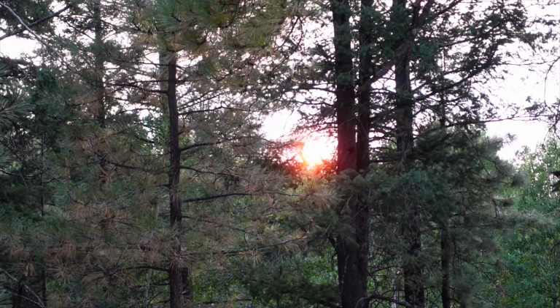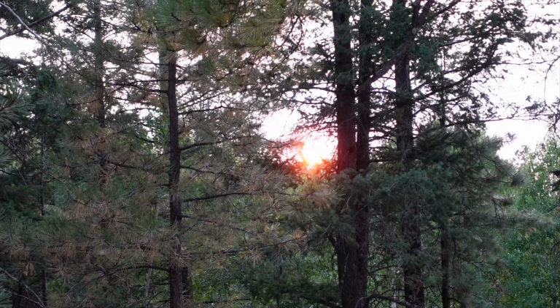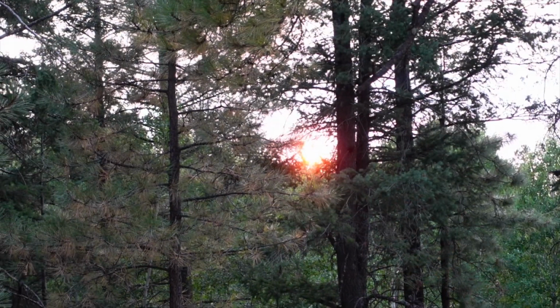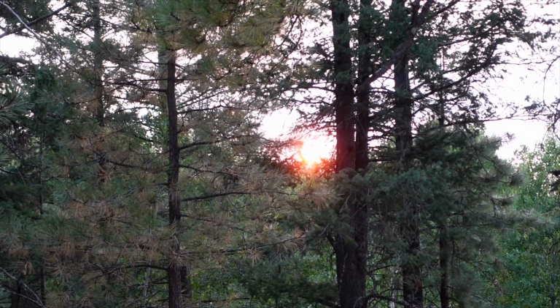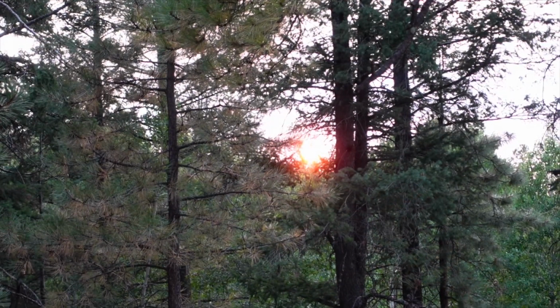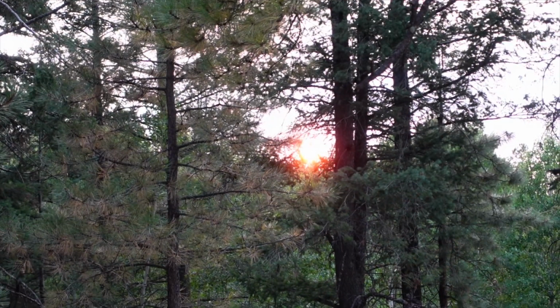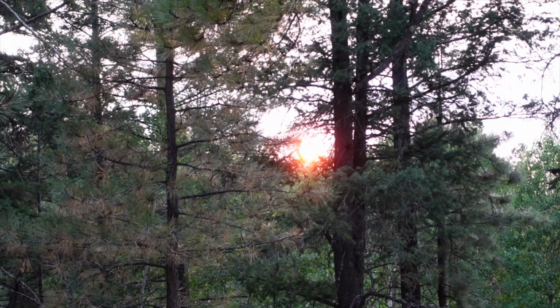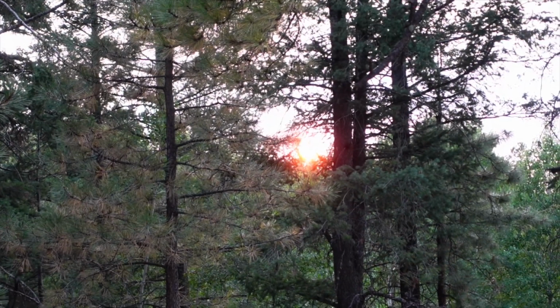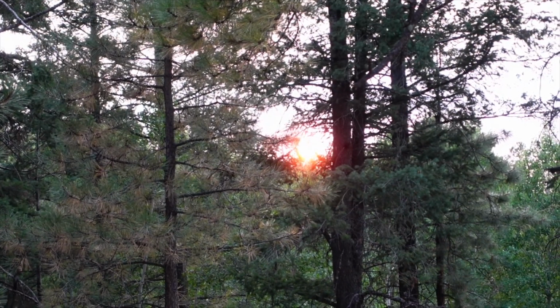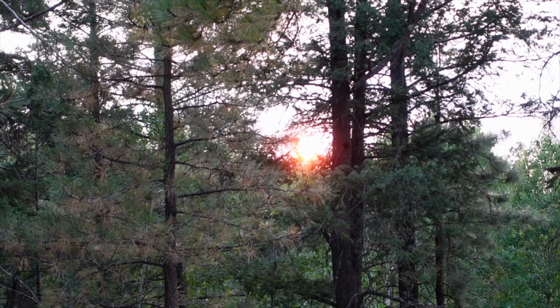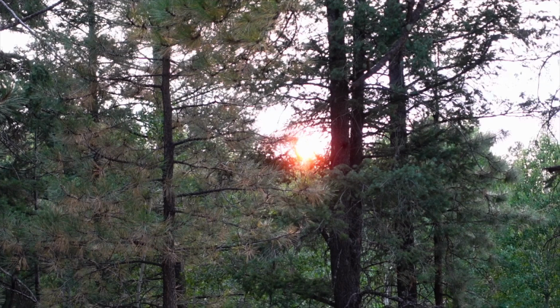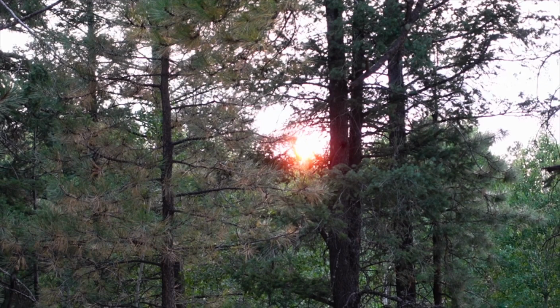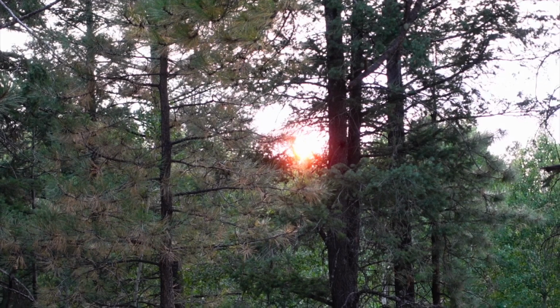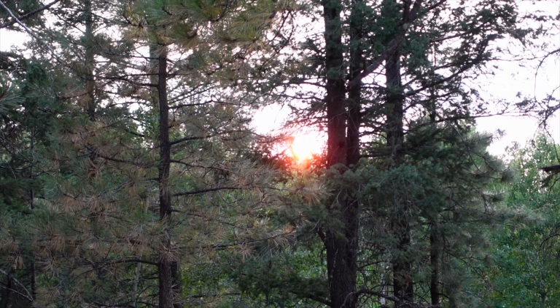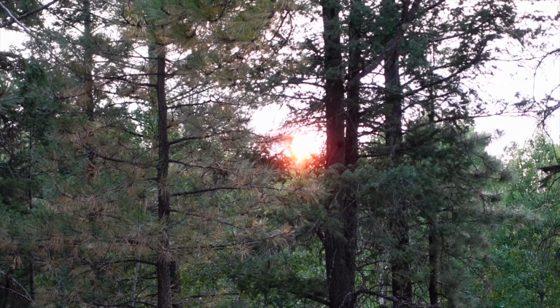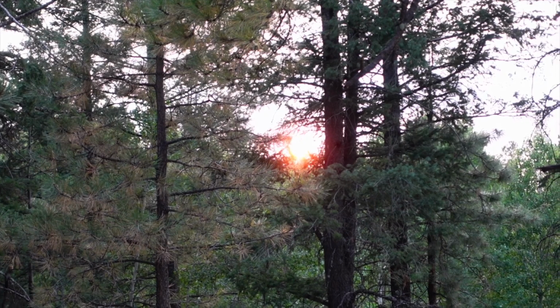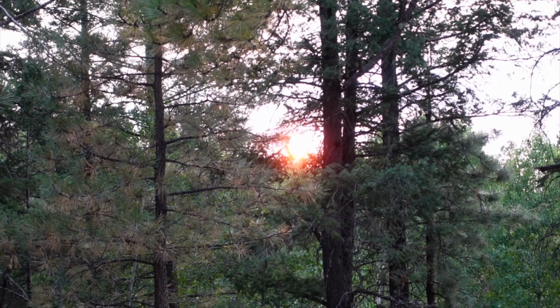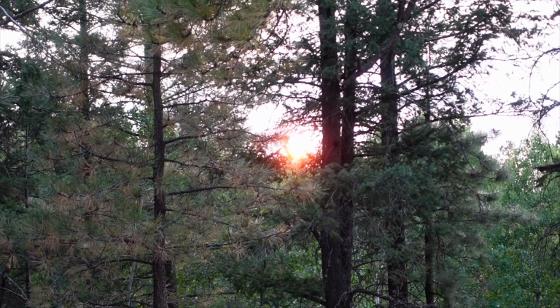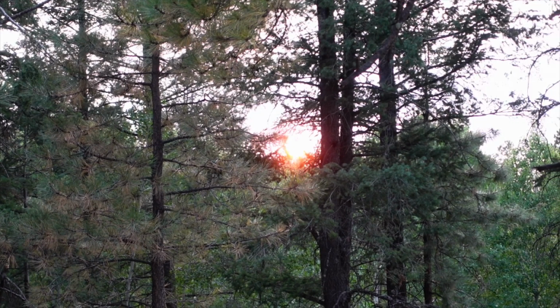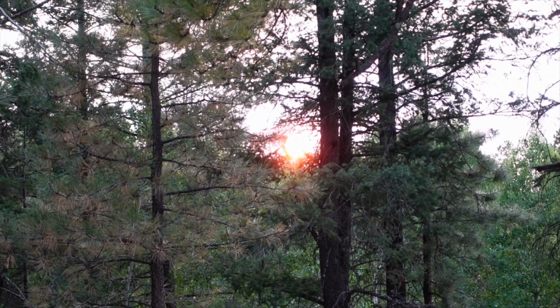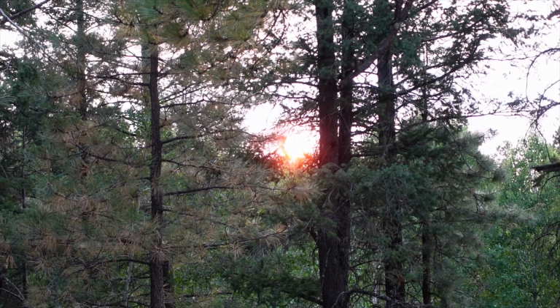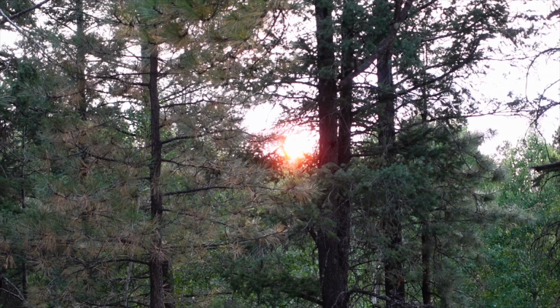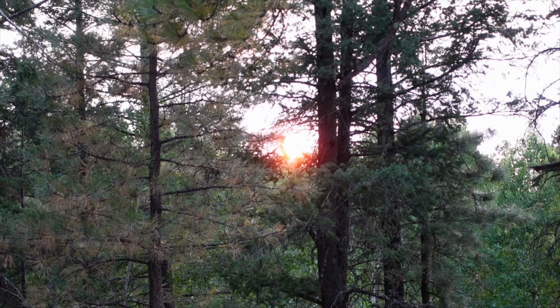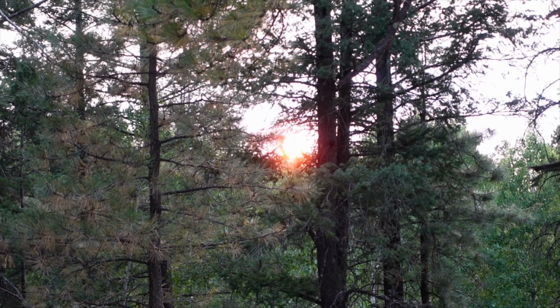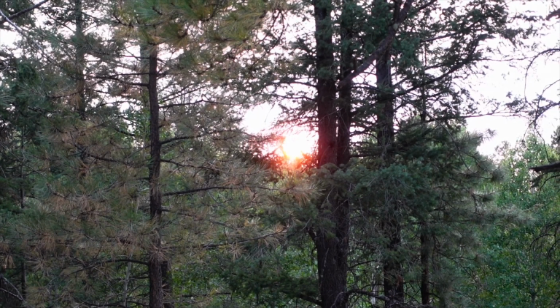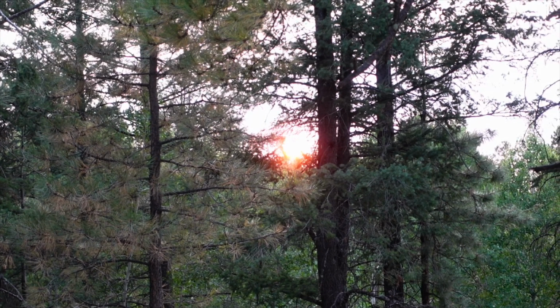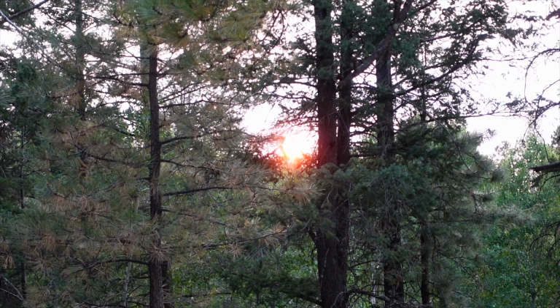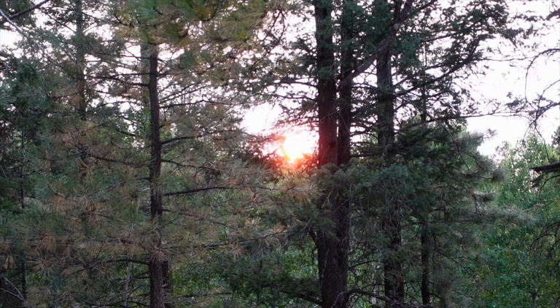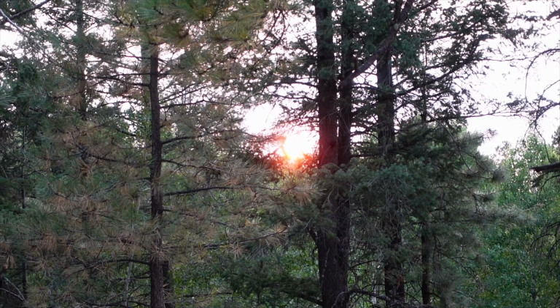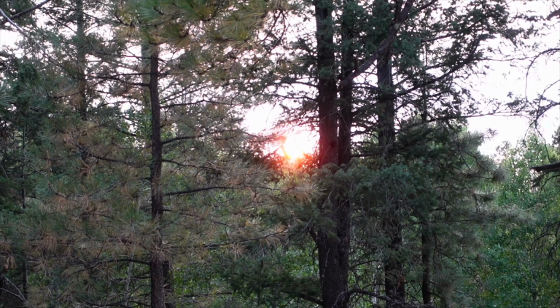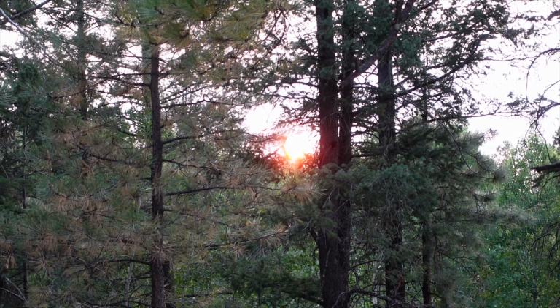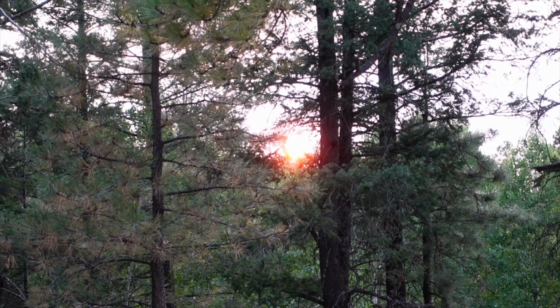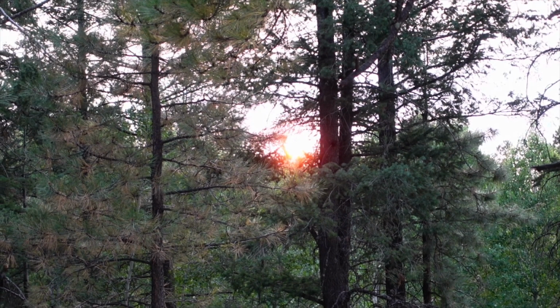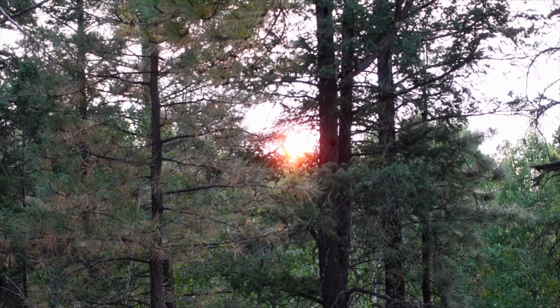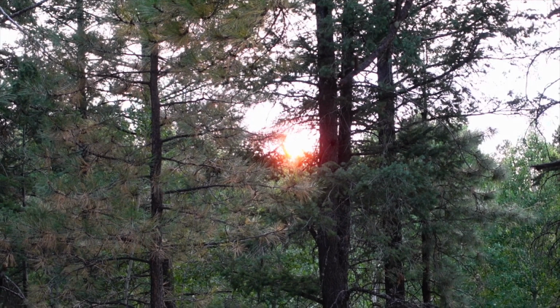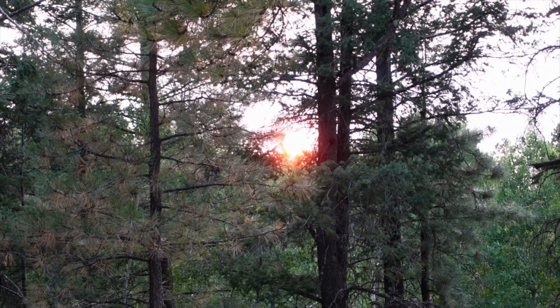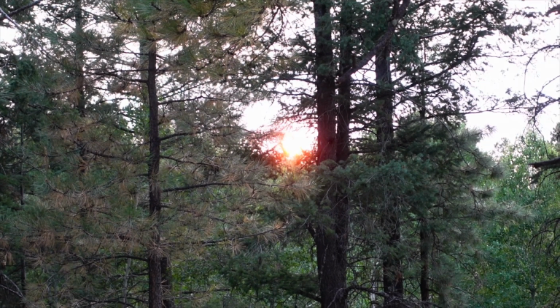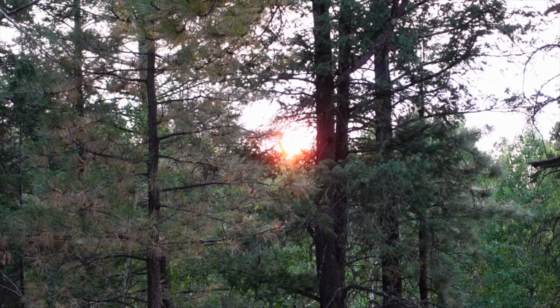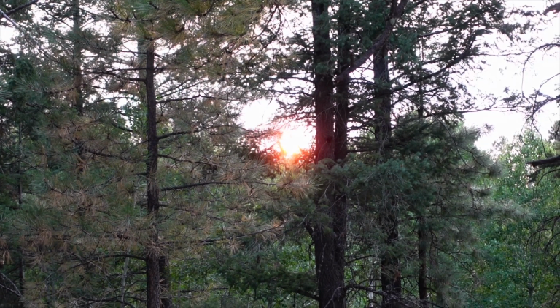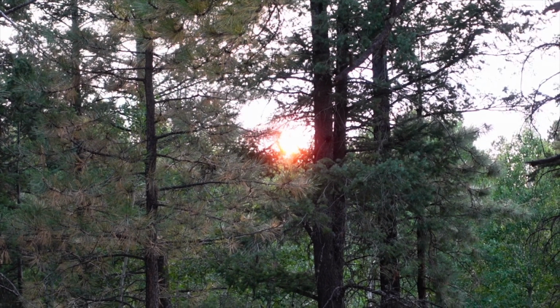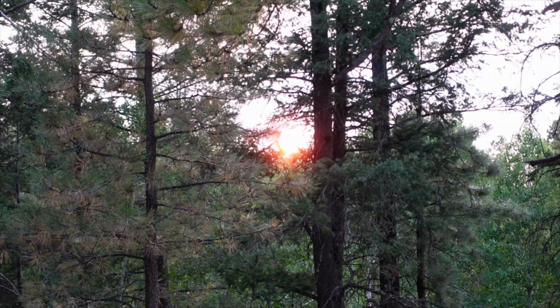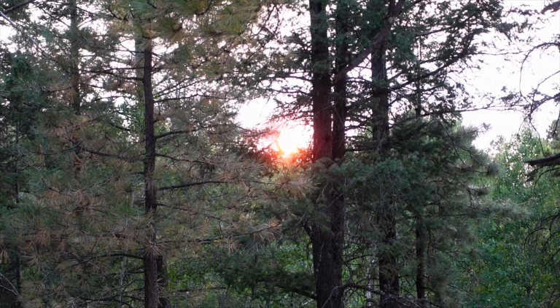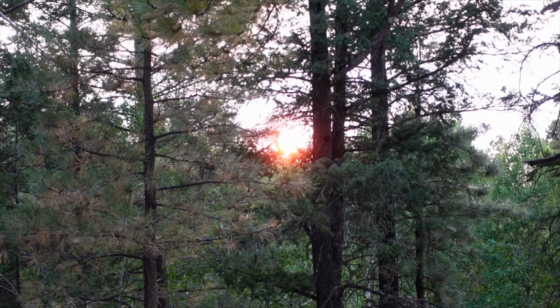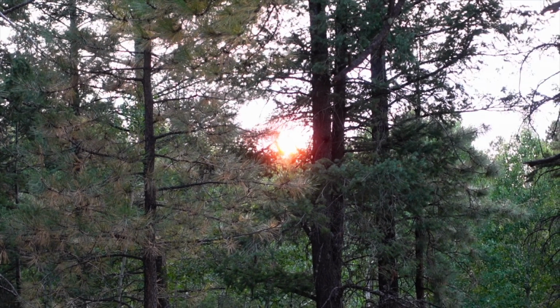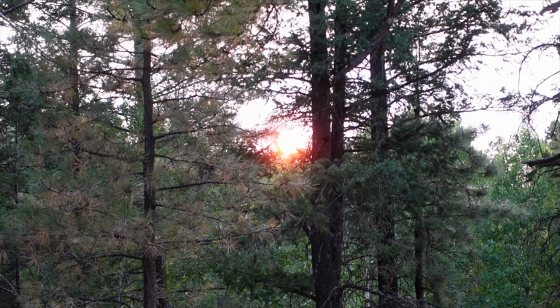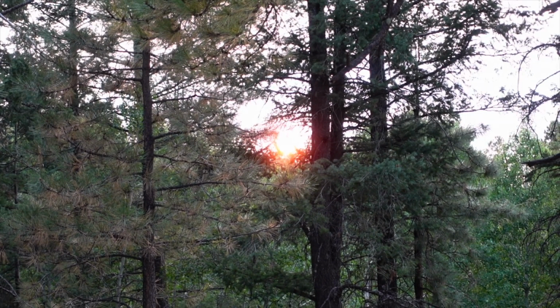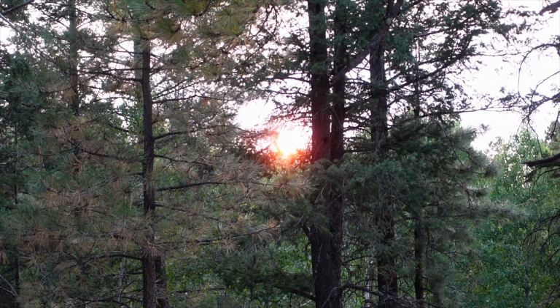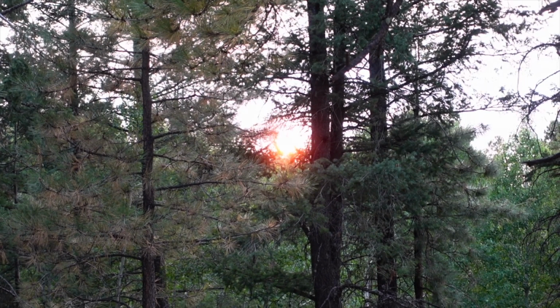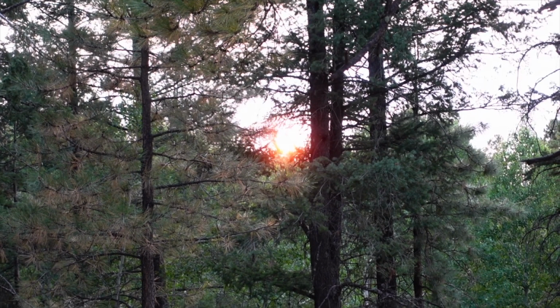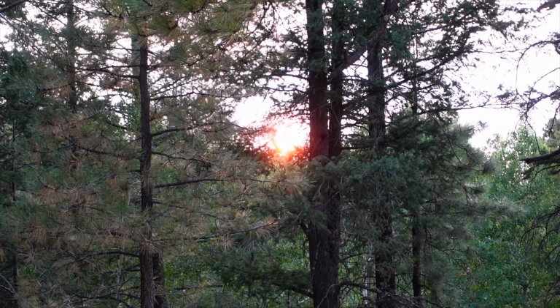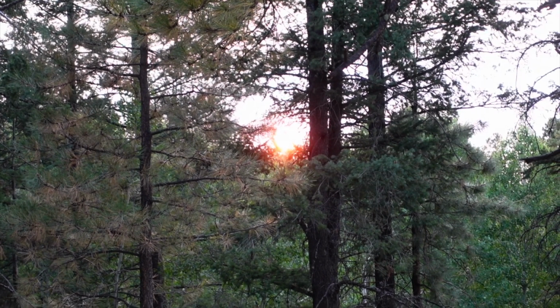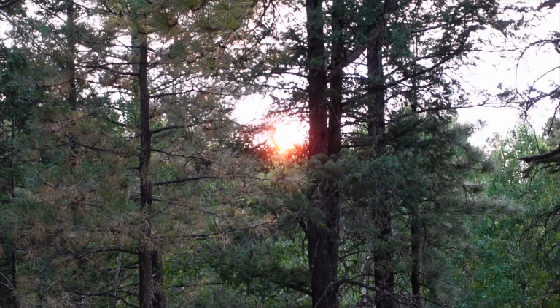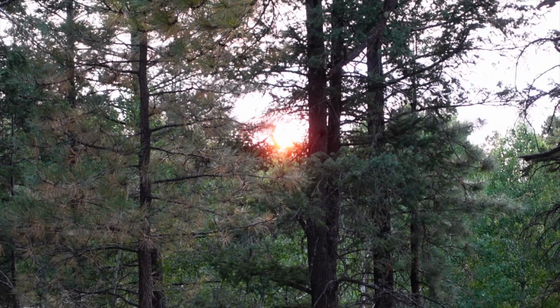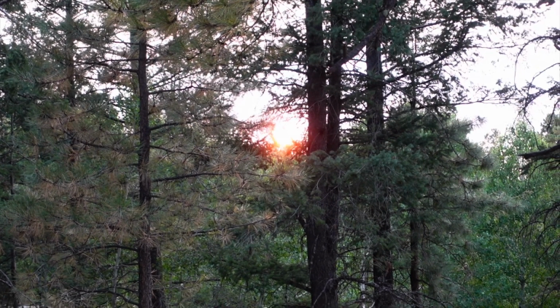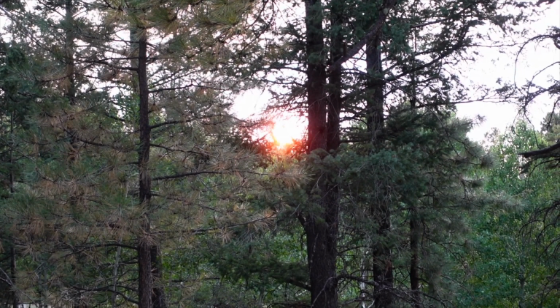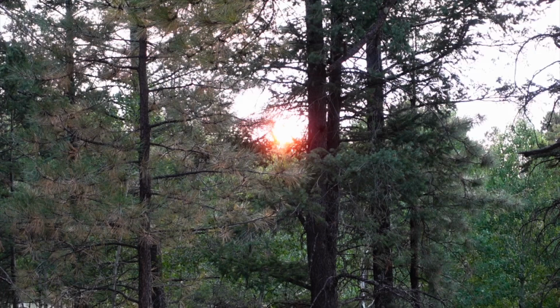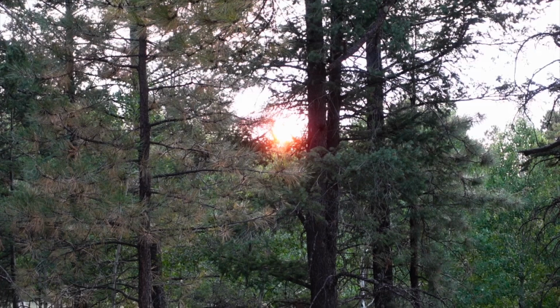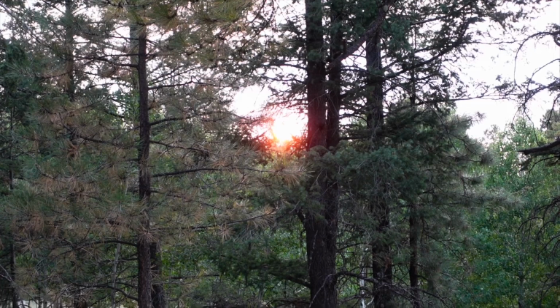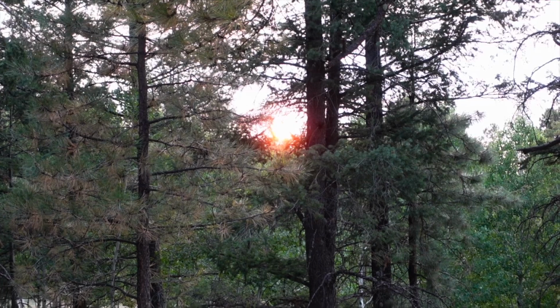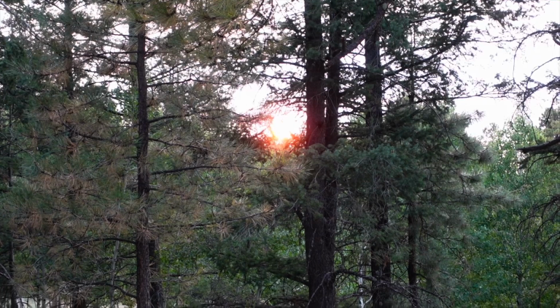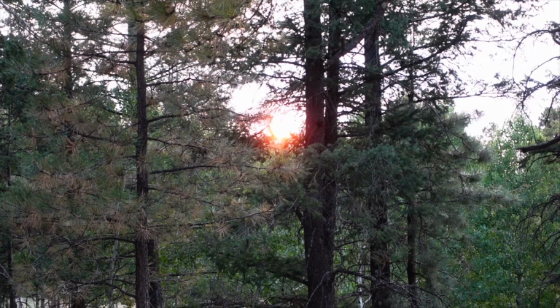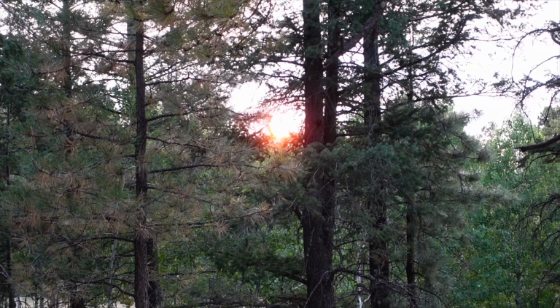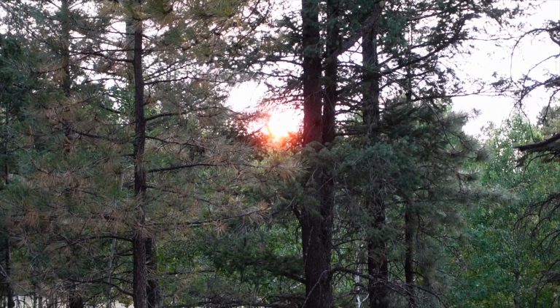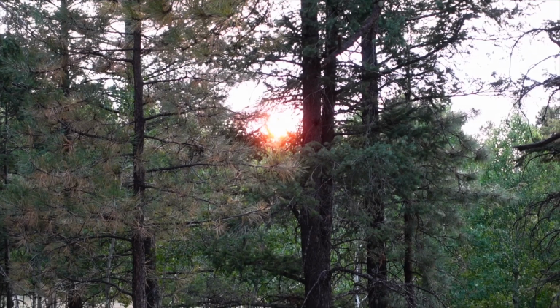I did not expect to get such an incredible sunset. The sun is bright, bright orange.